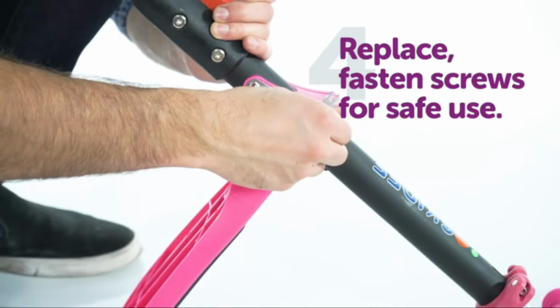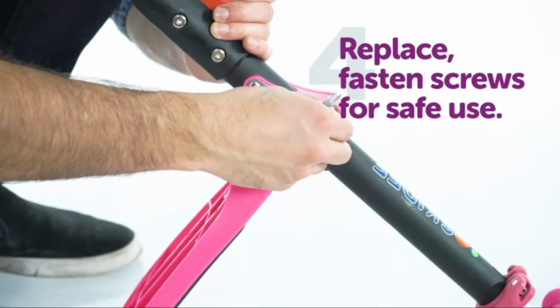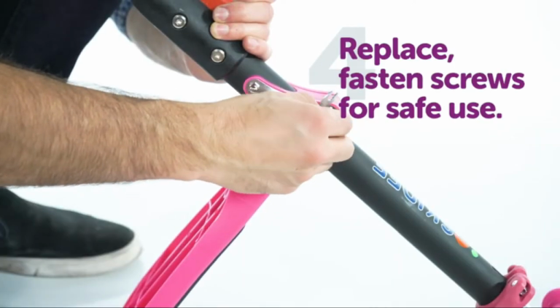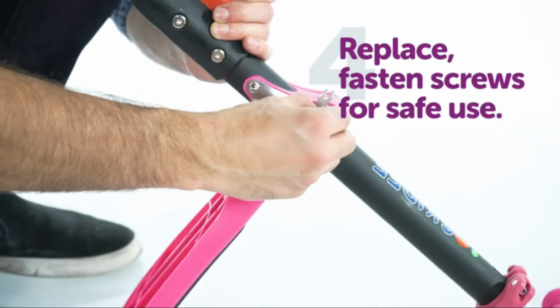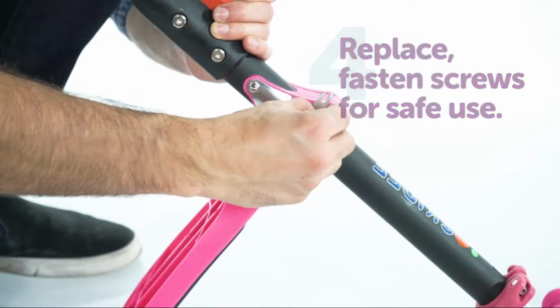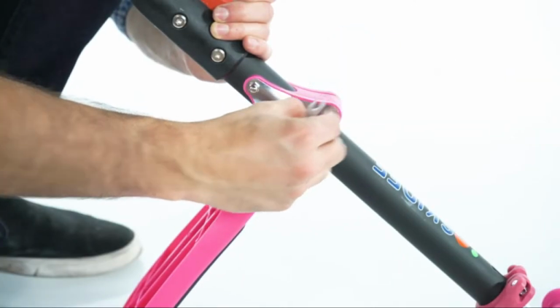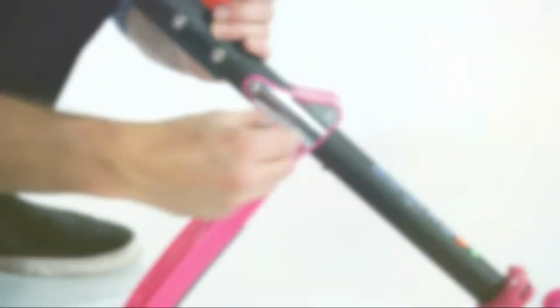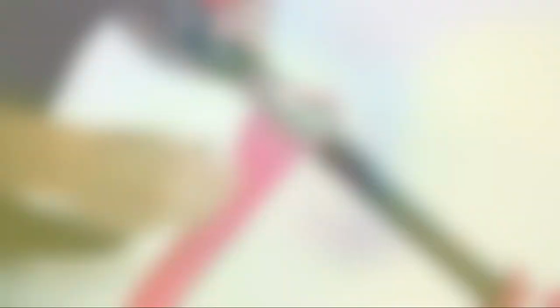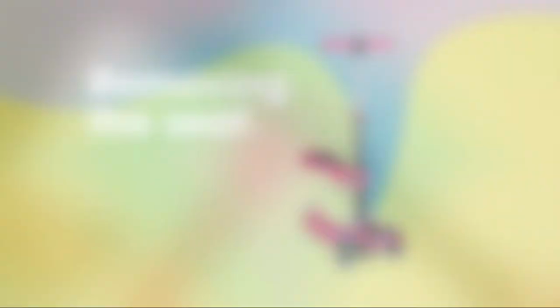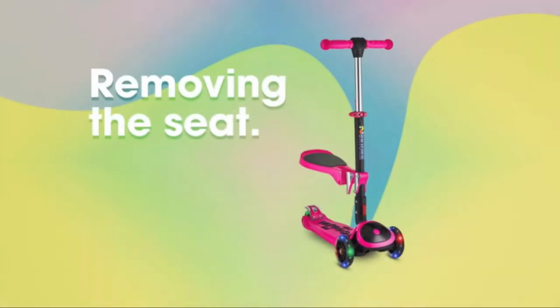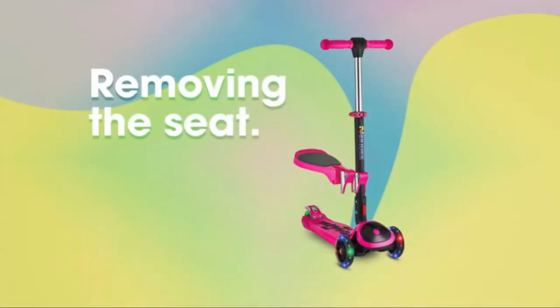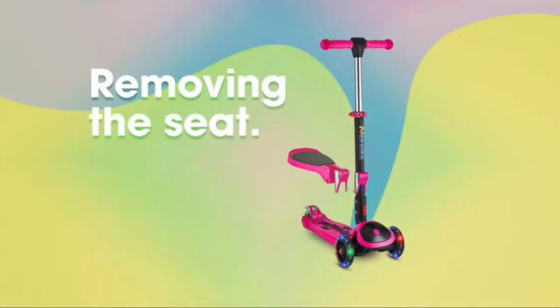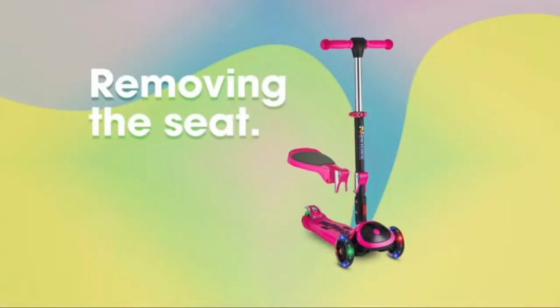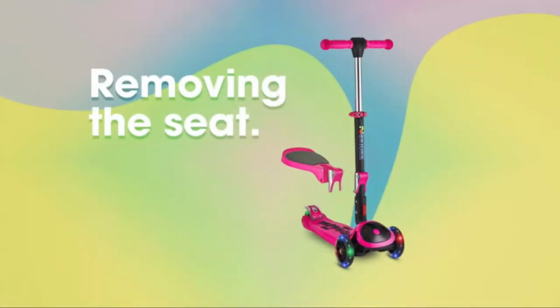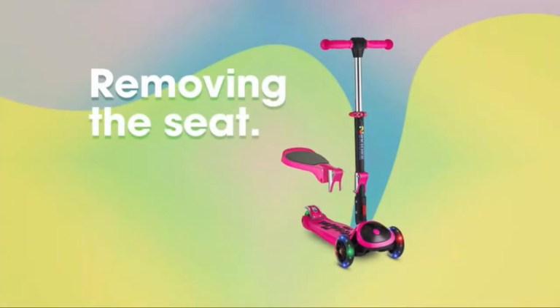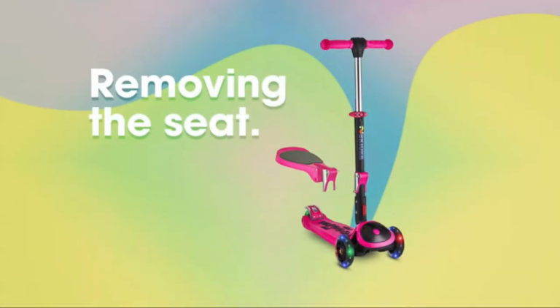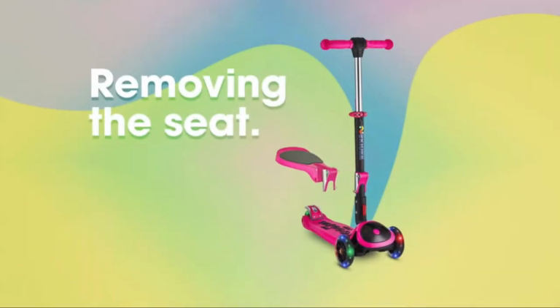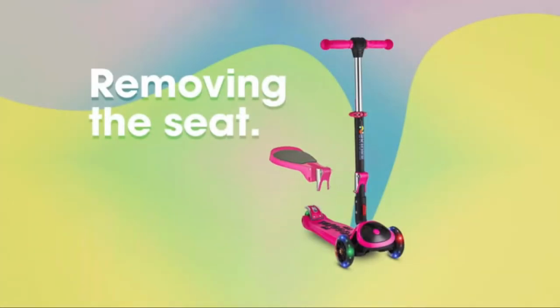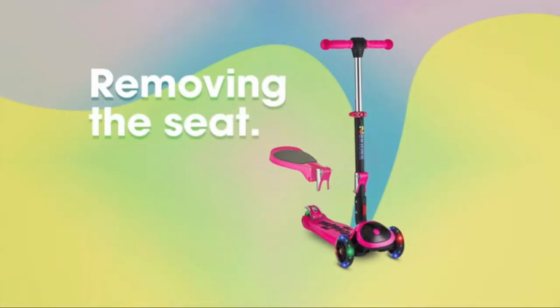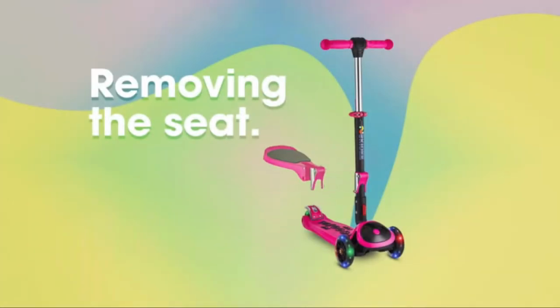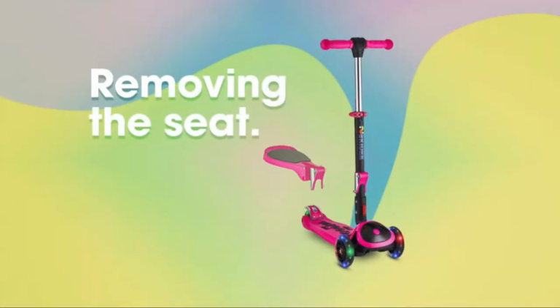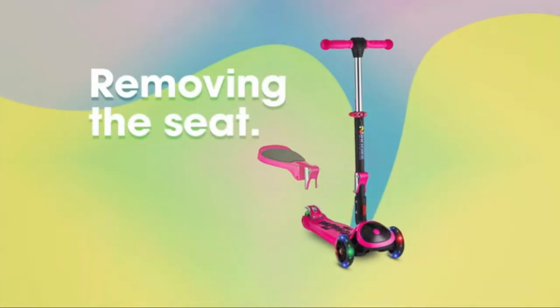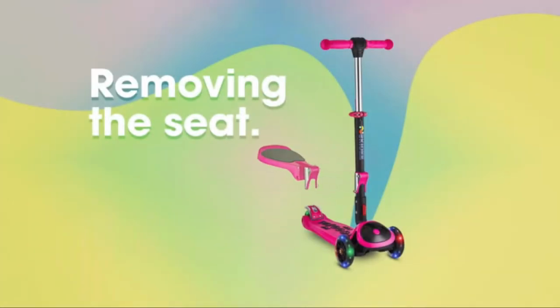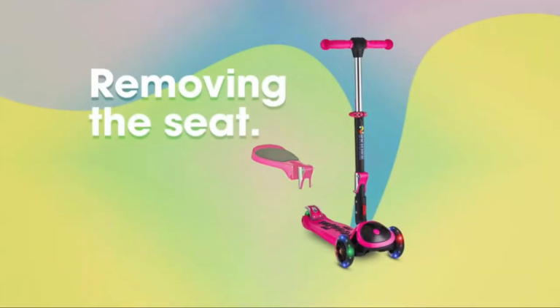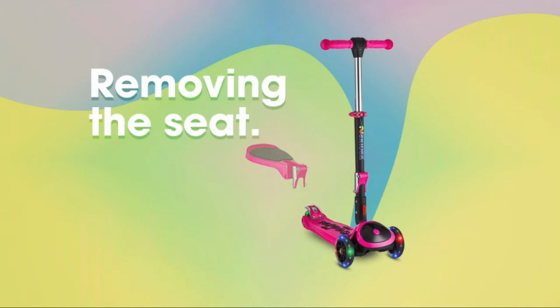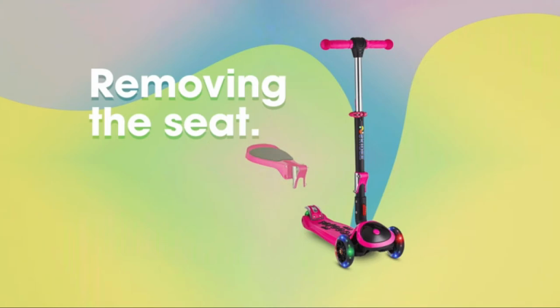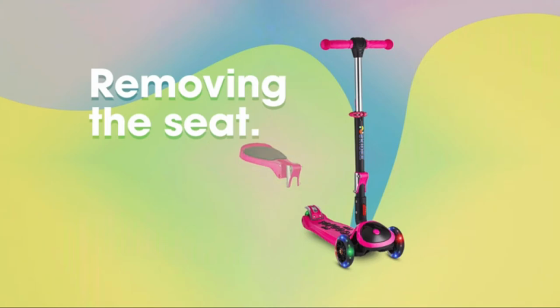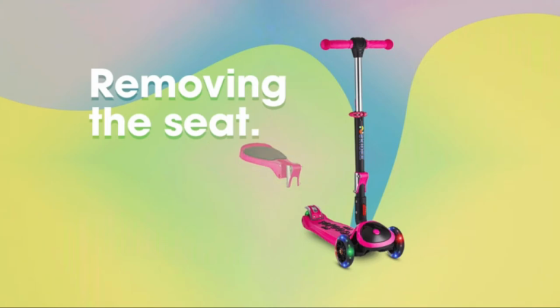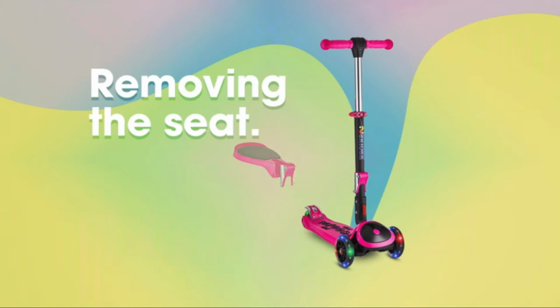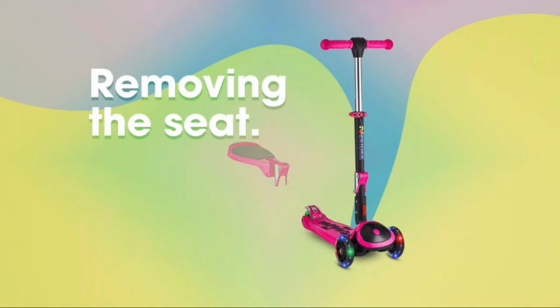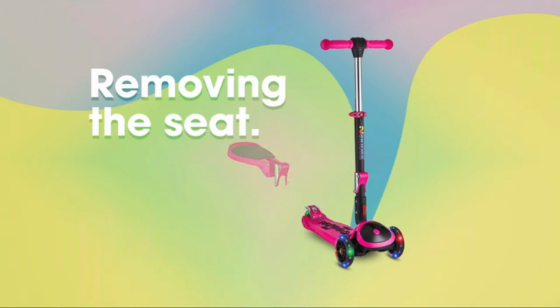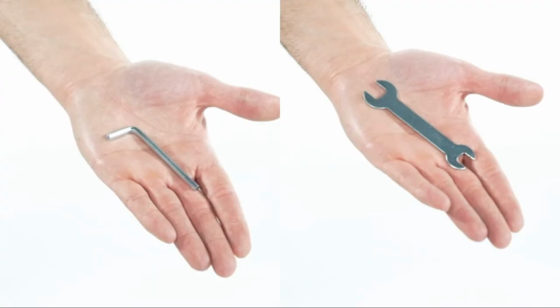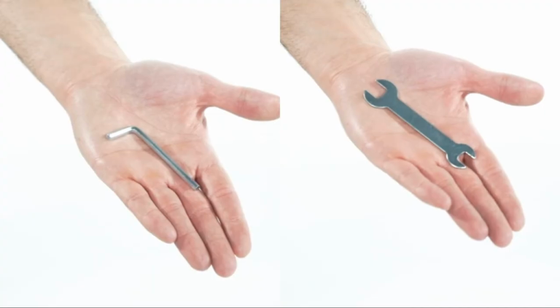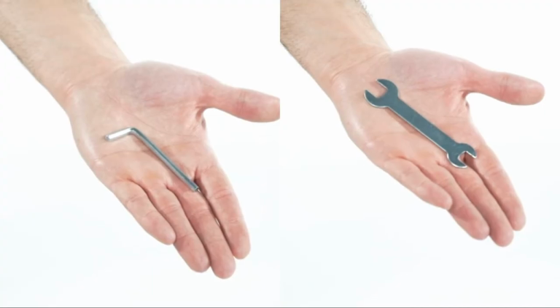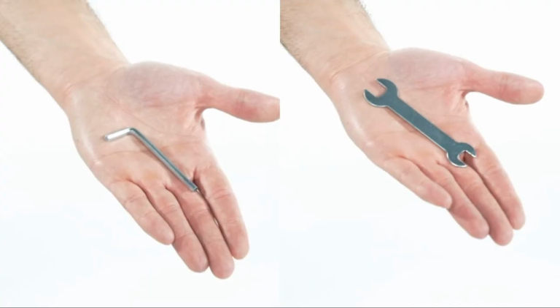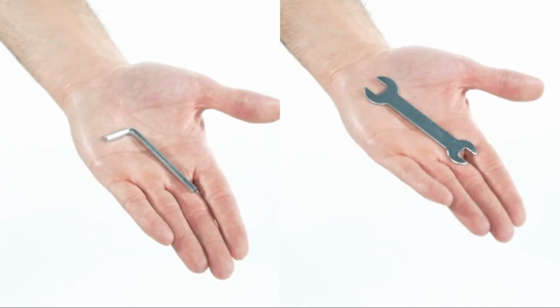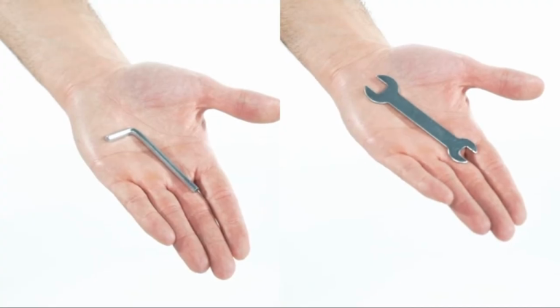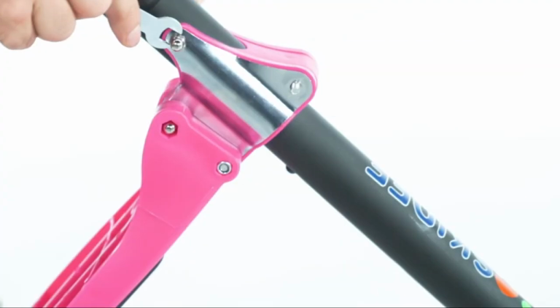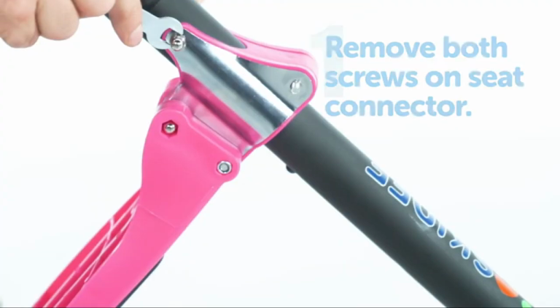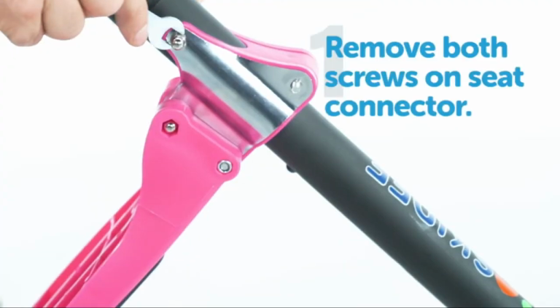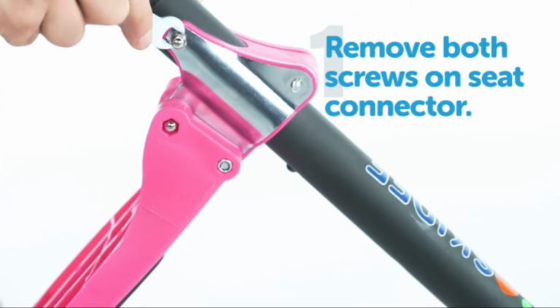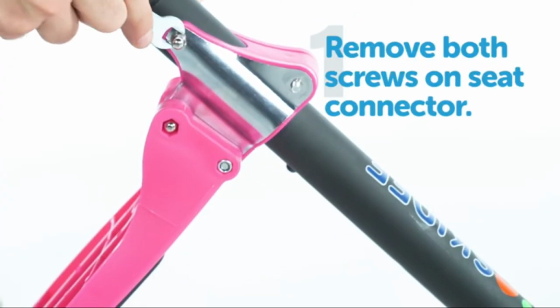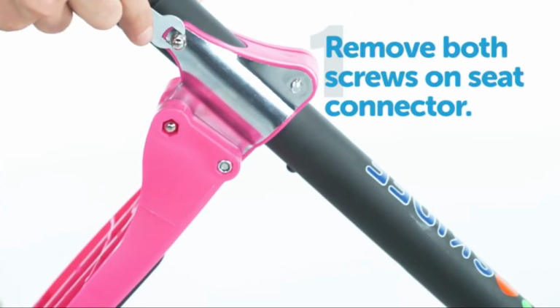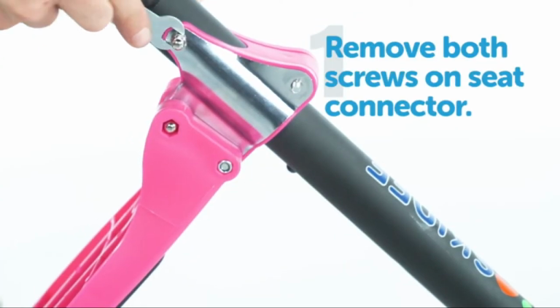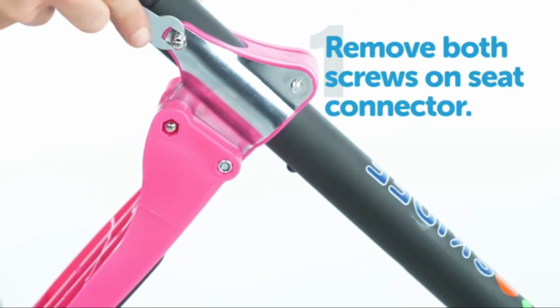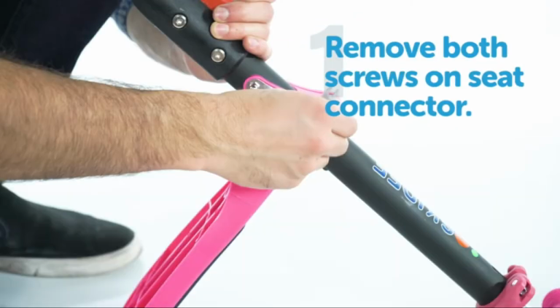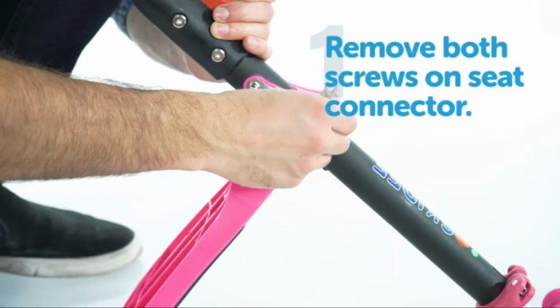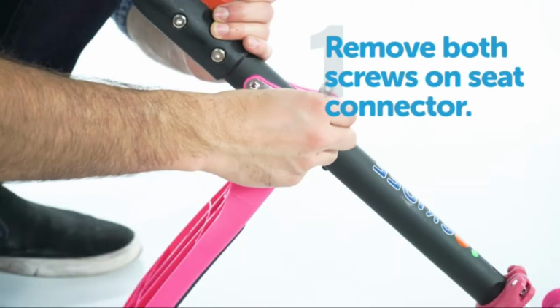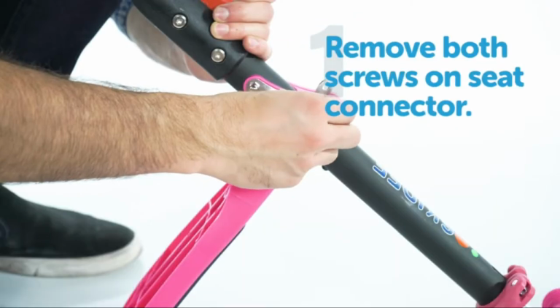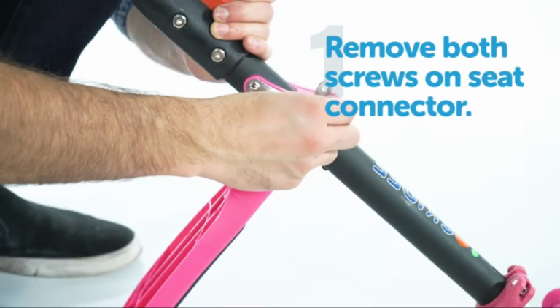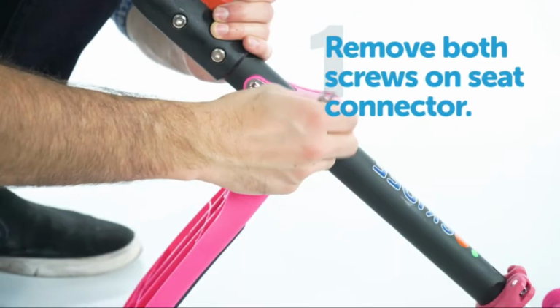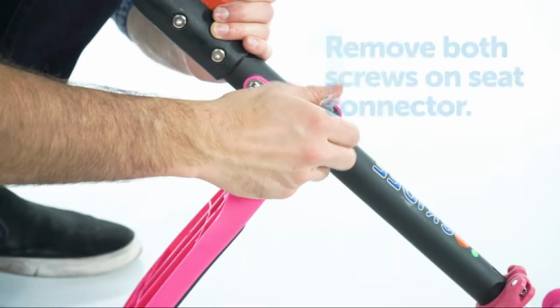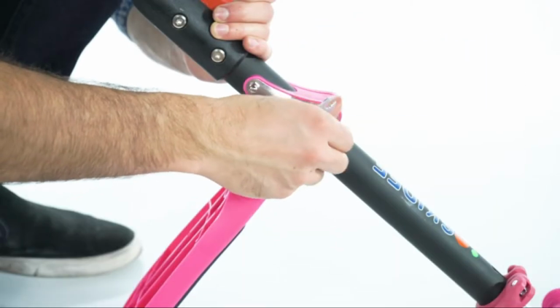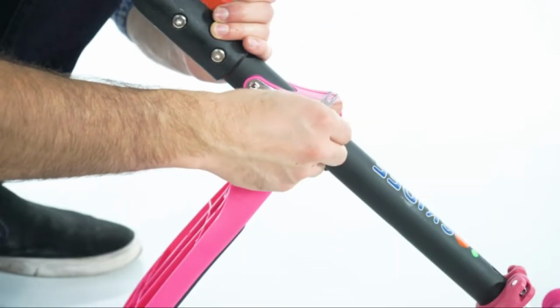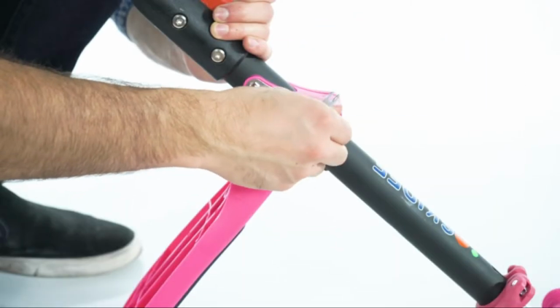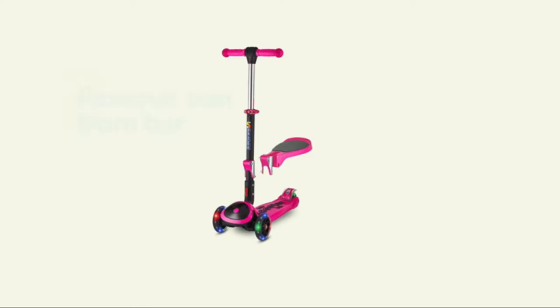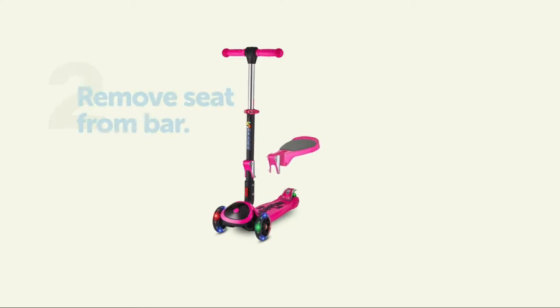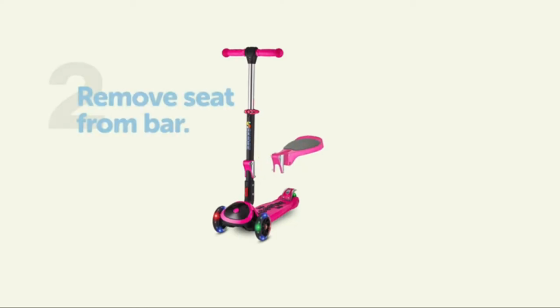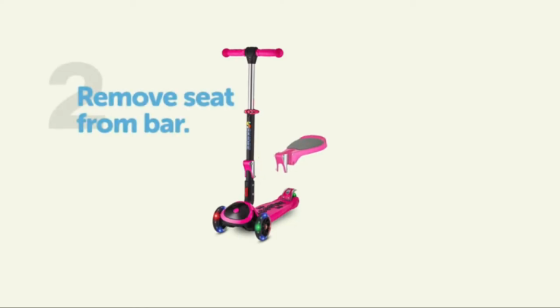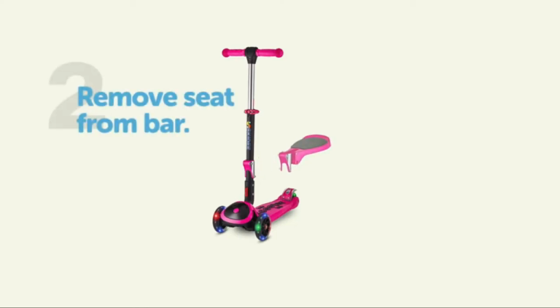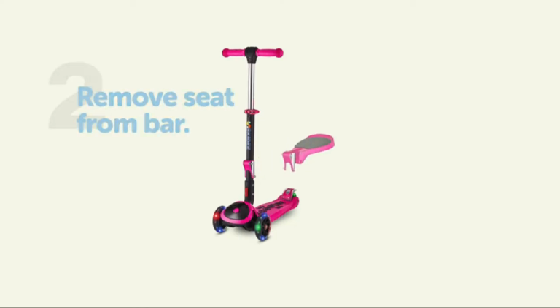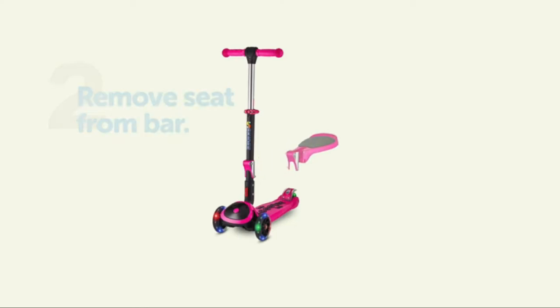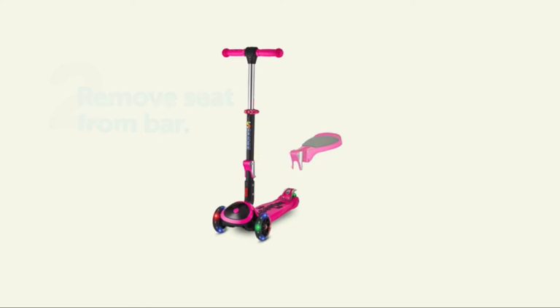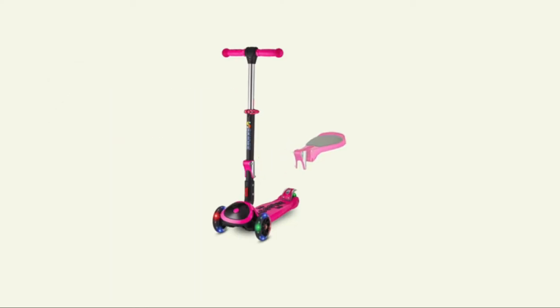To remove the seat, remove both screws on the seat connector and remove the seat from the bar. Store the seat with the screws on the connector.